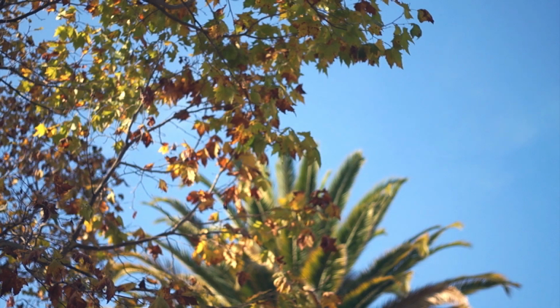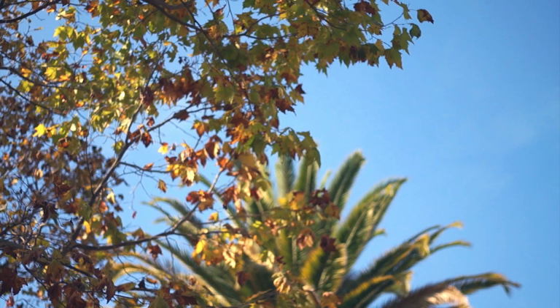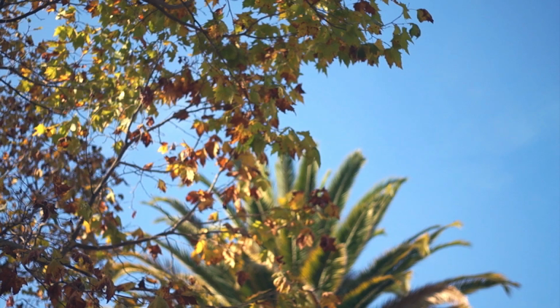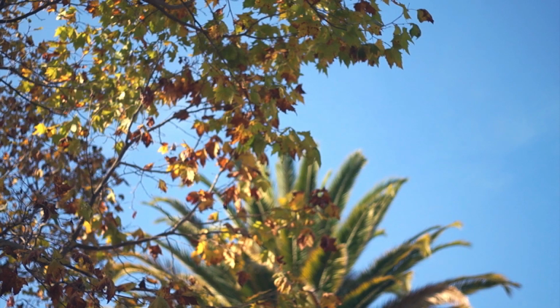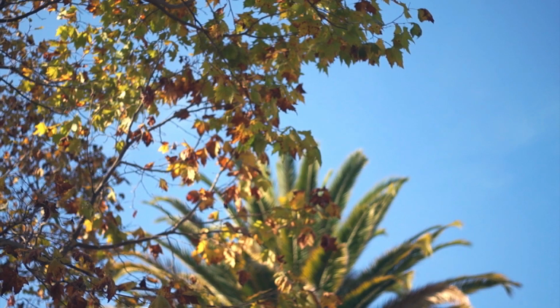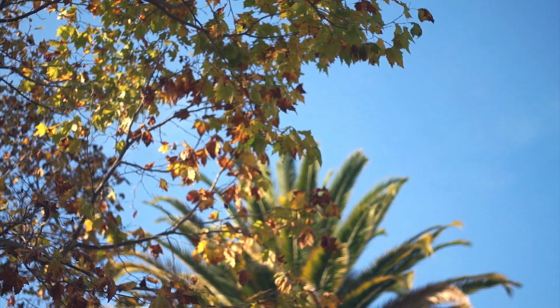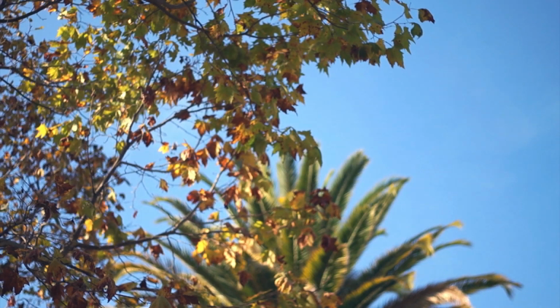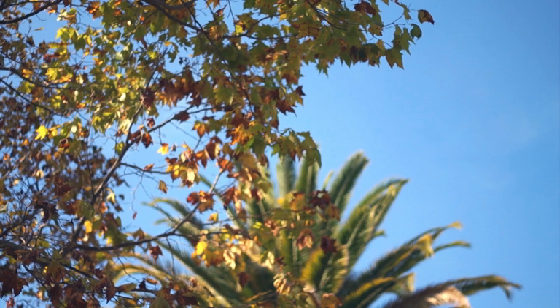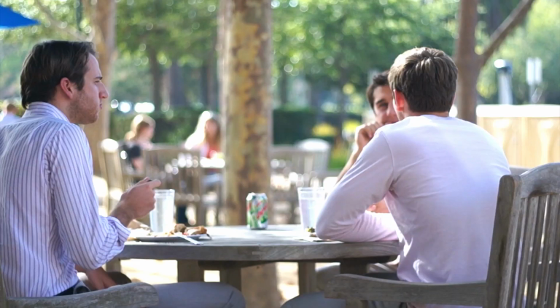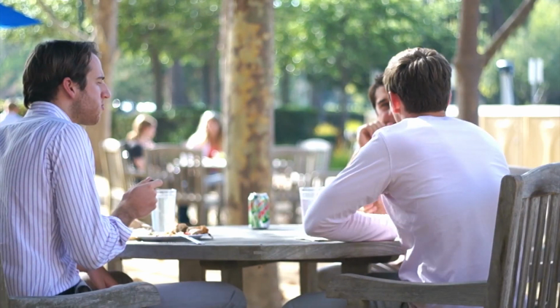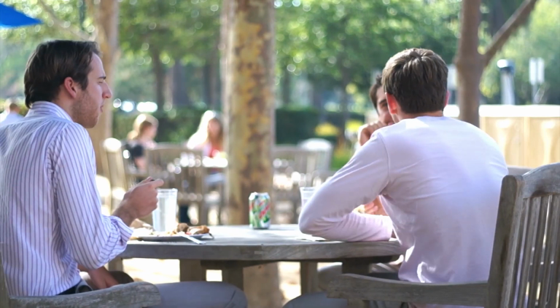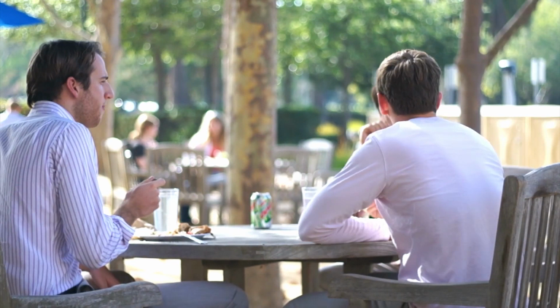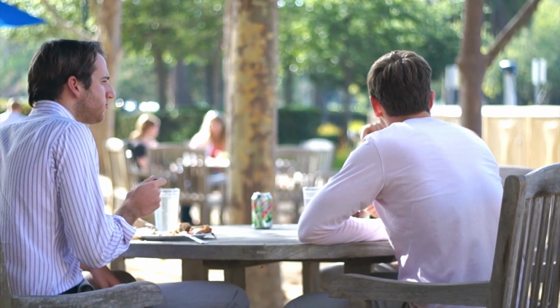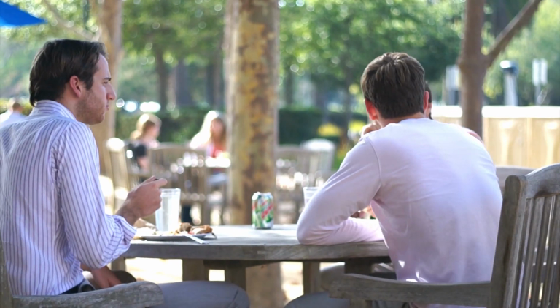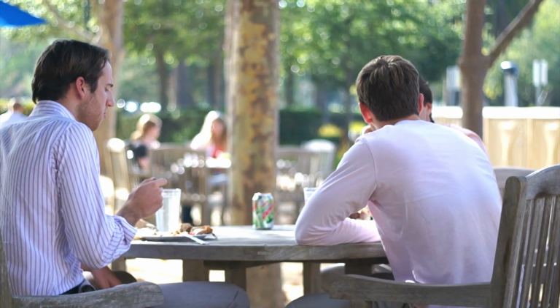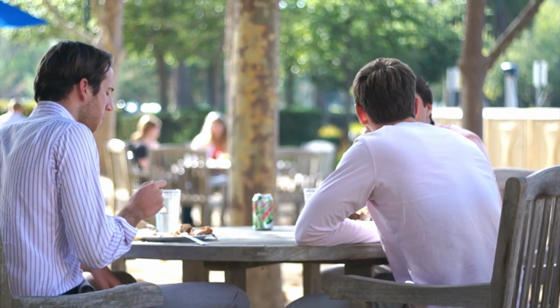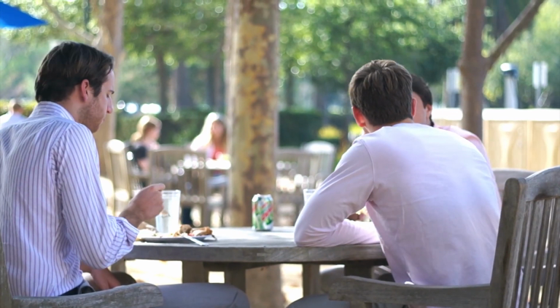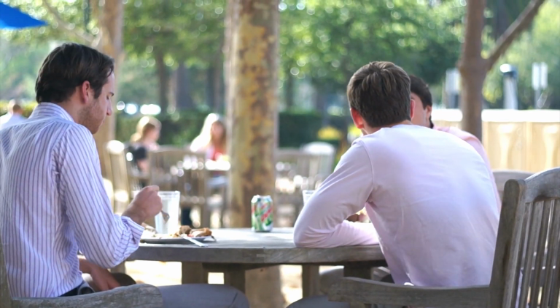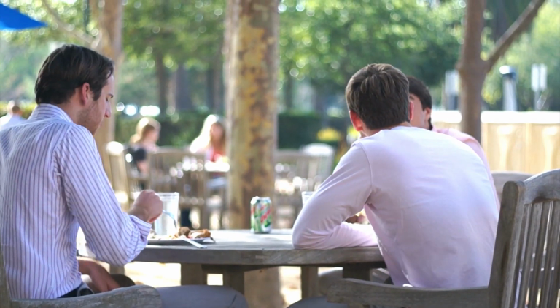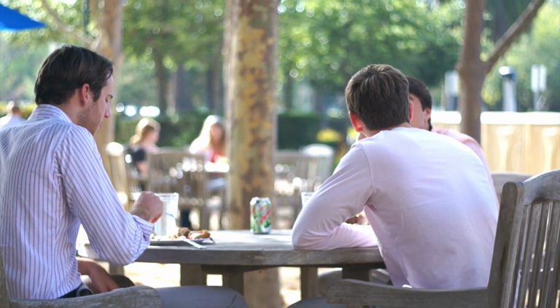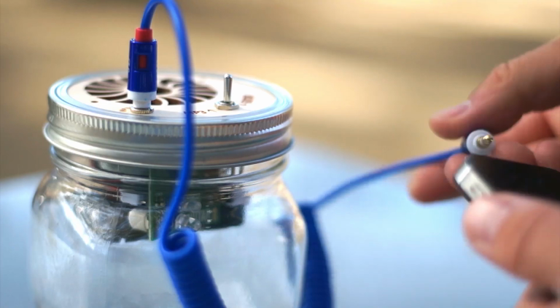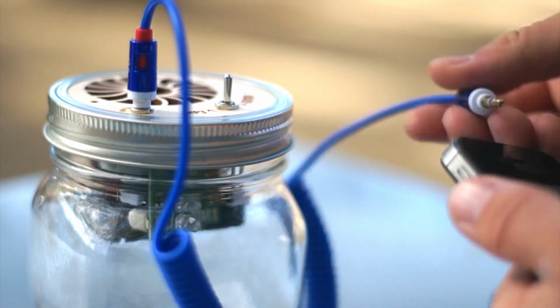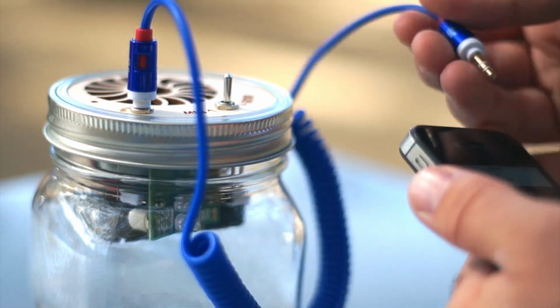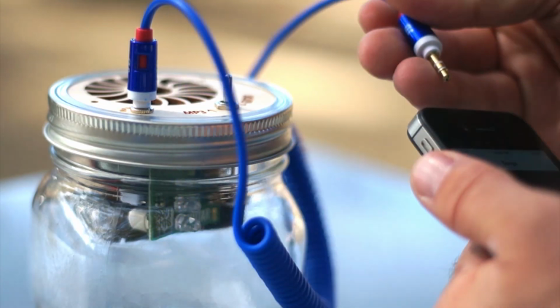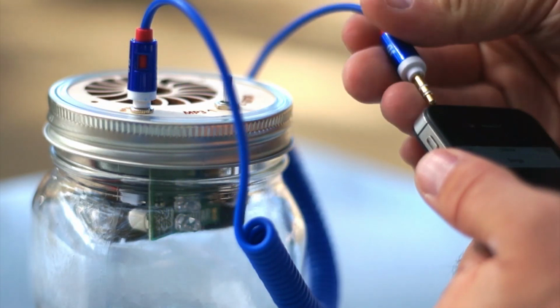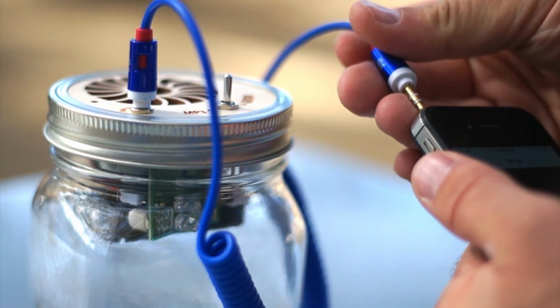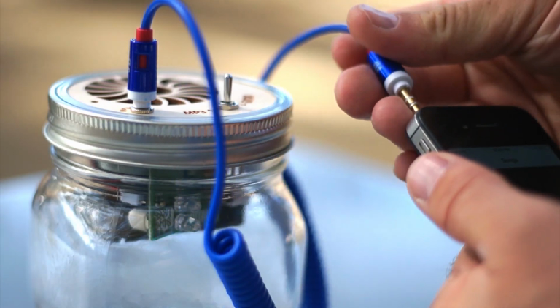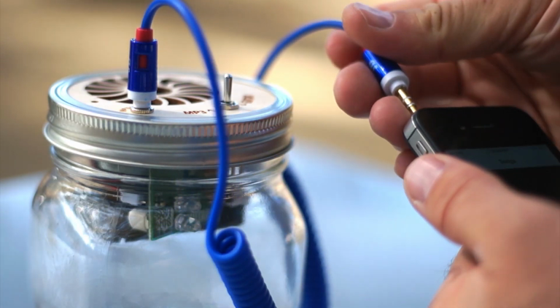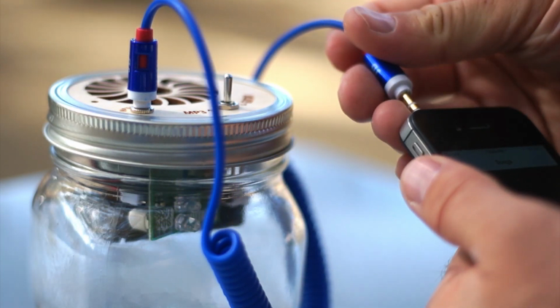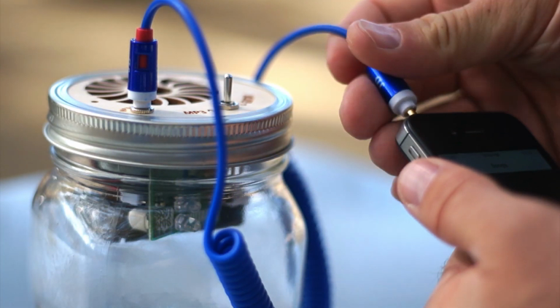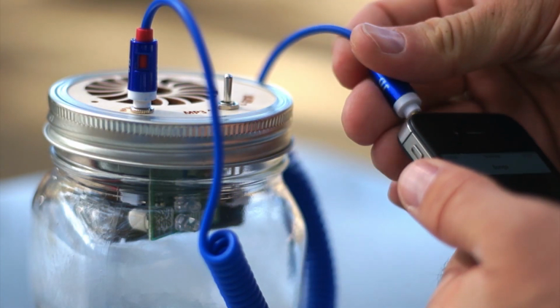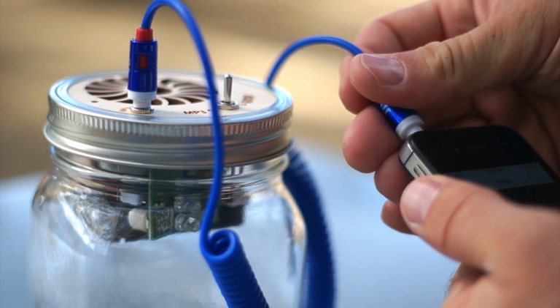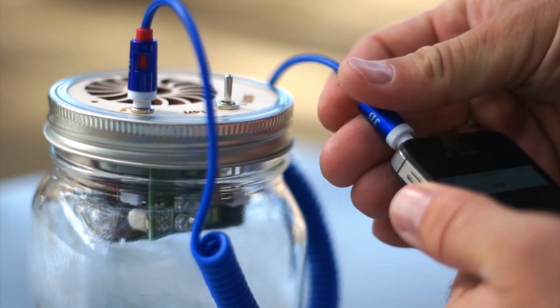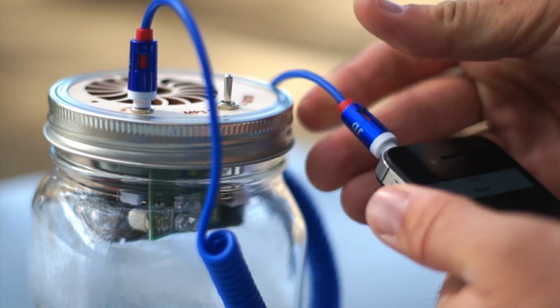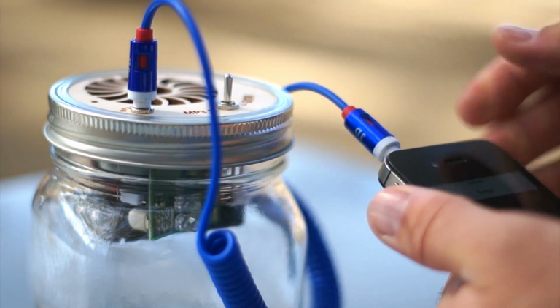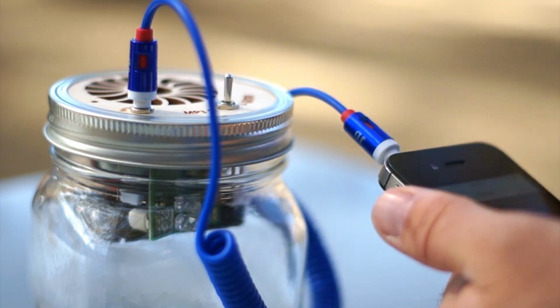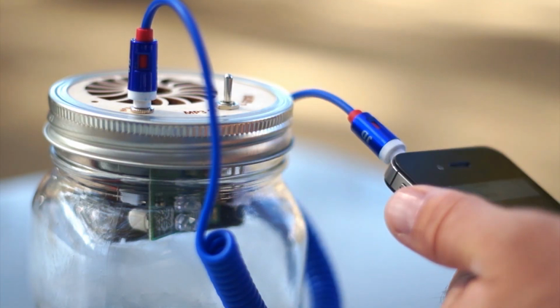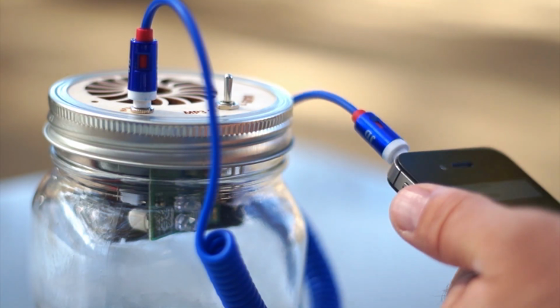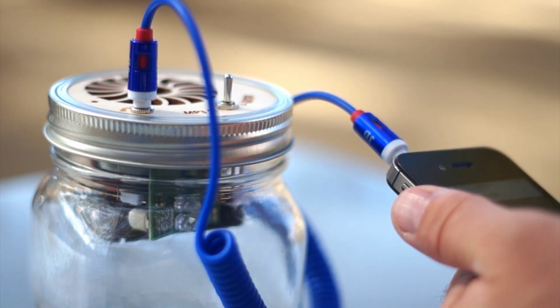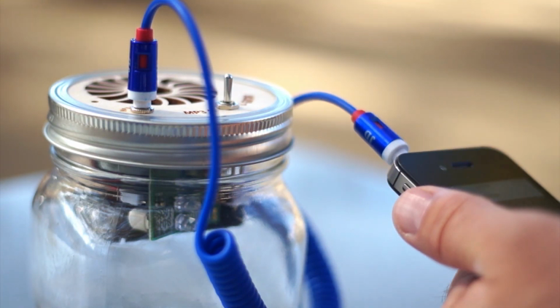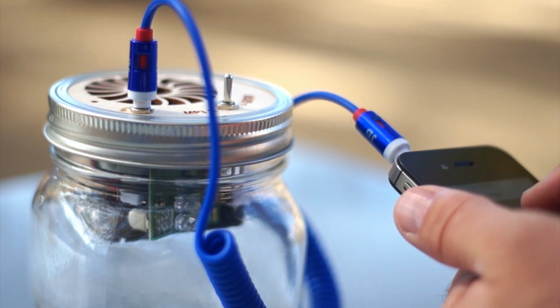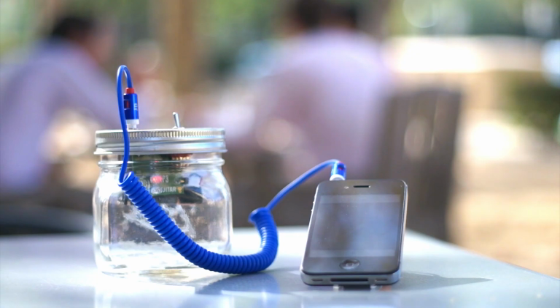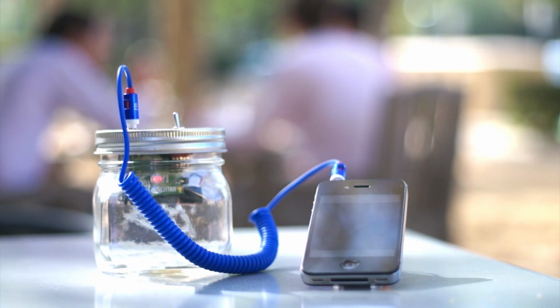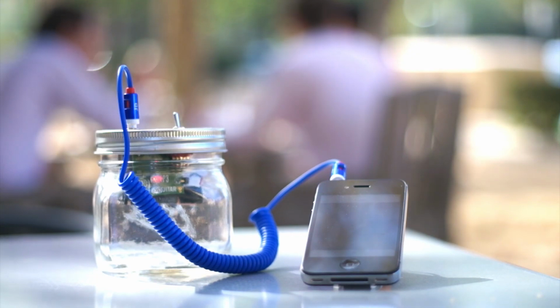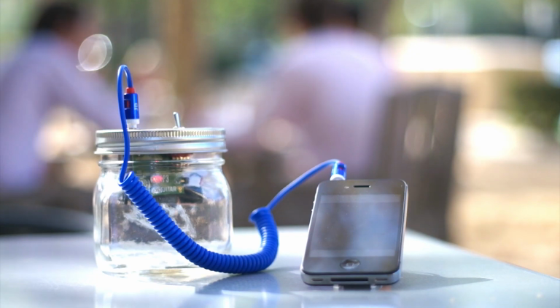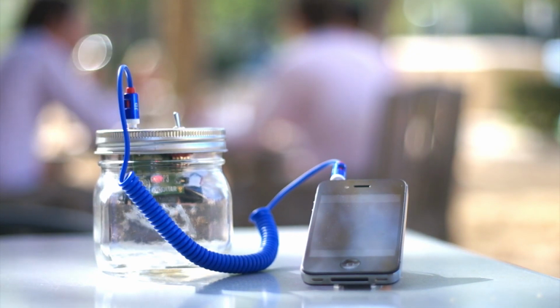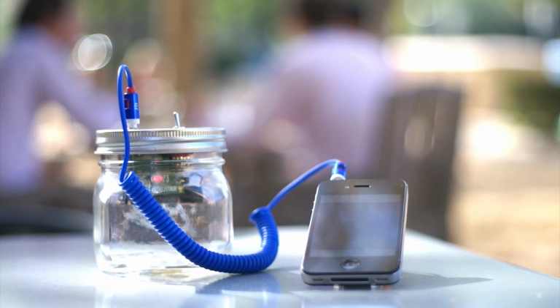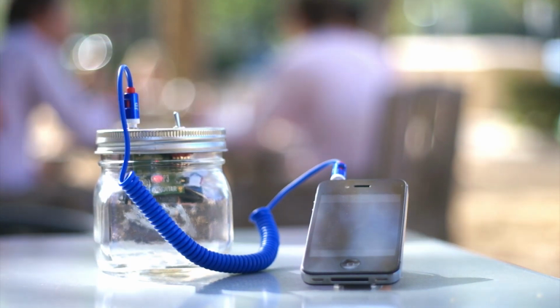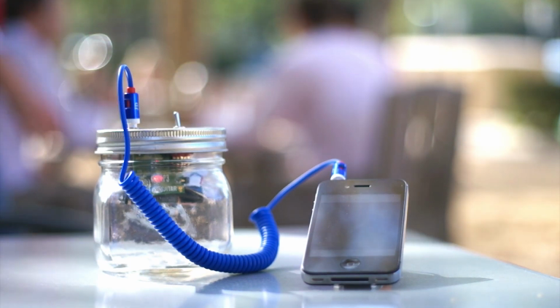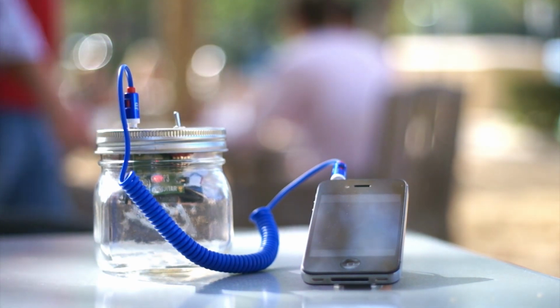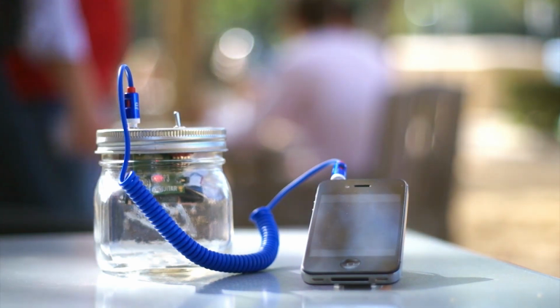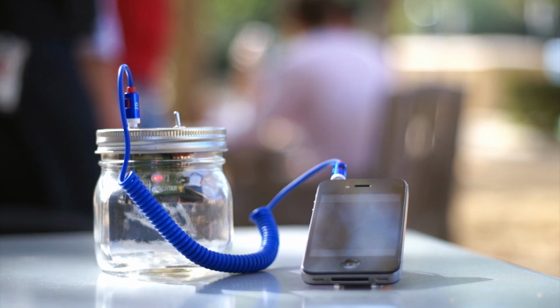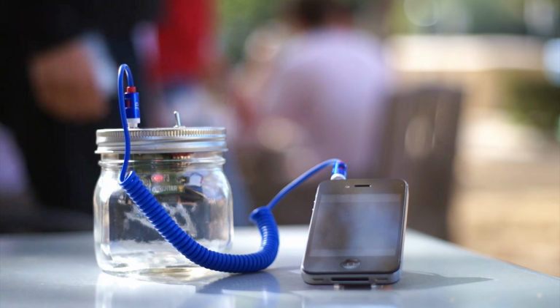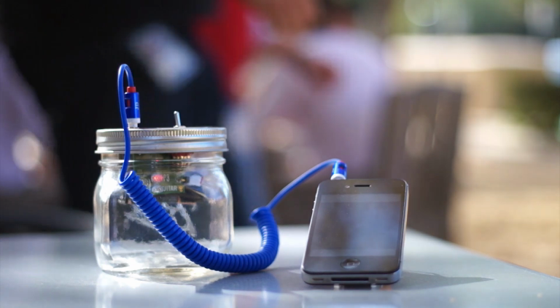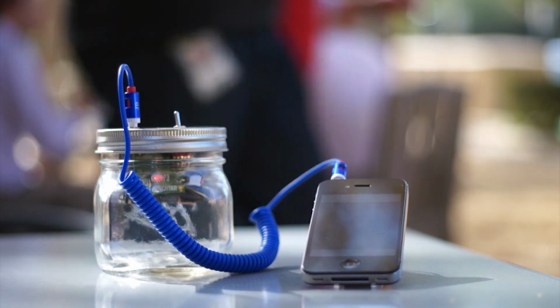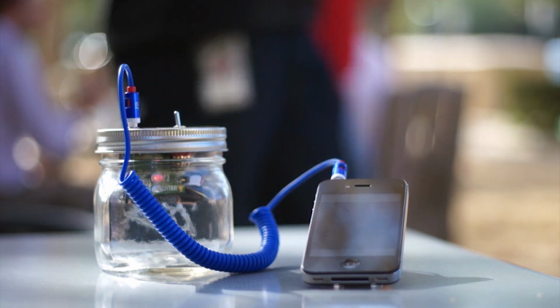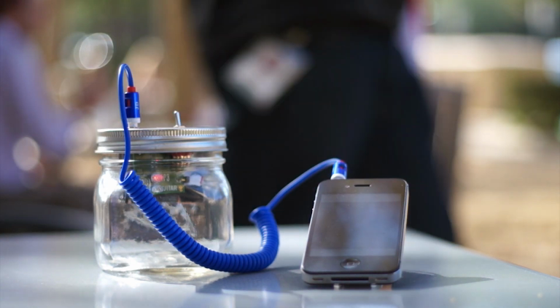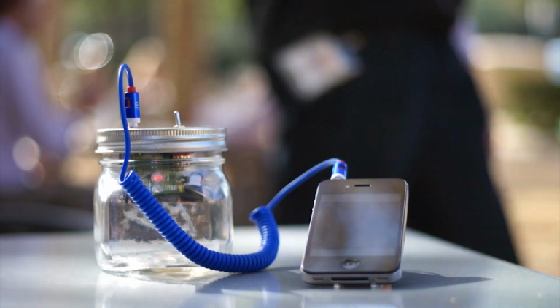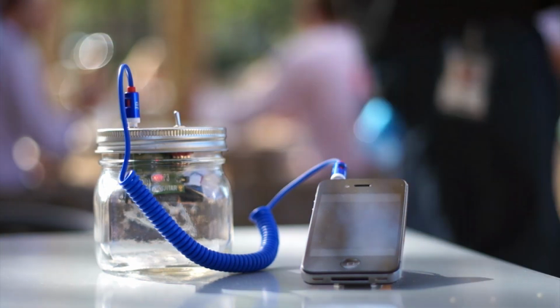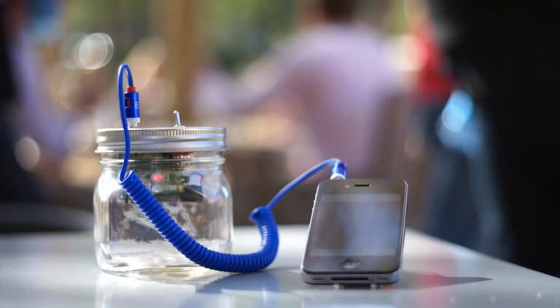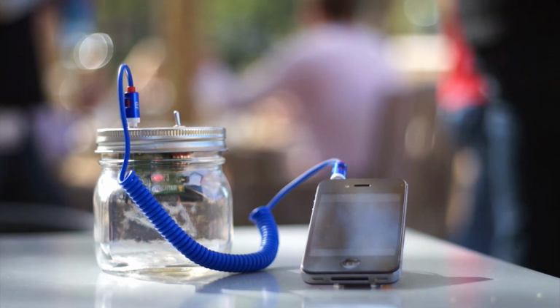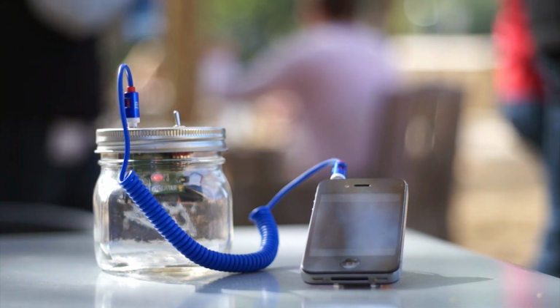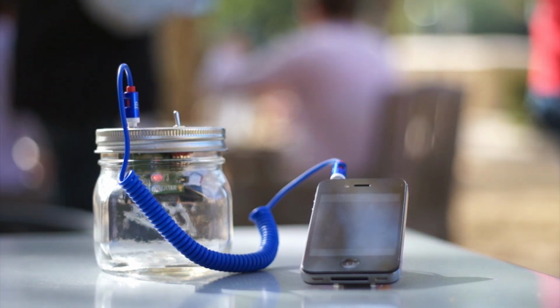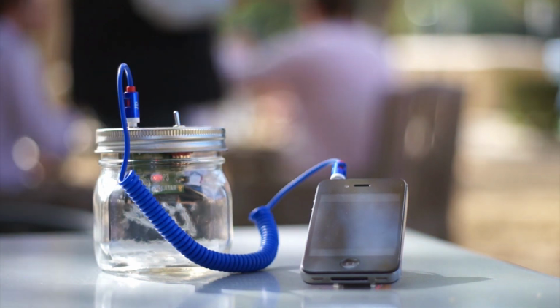So what are you waiting for? Impress your friends at your next hangout or jam session with the speaker you built with your own hands.